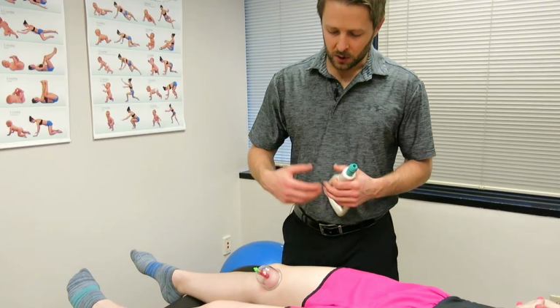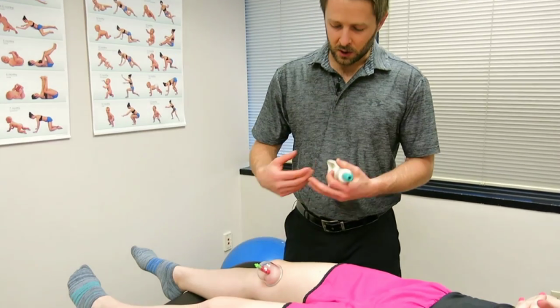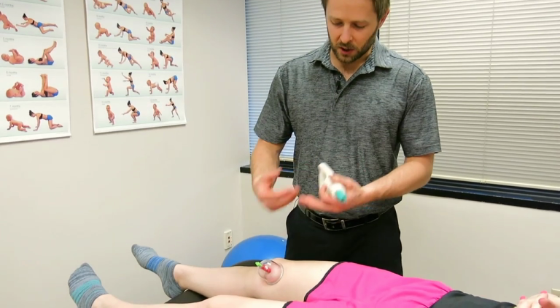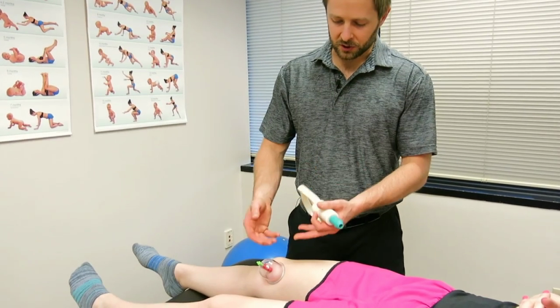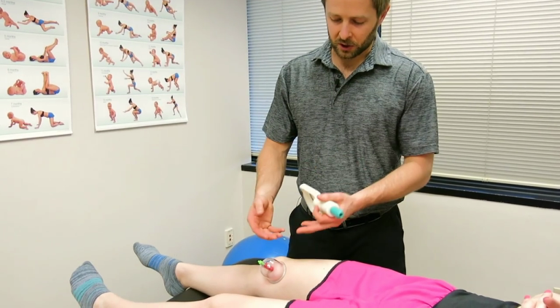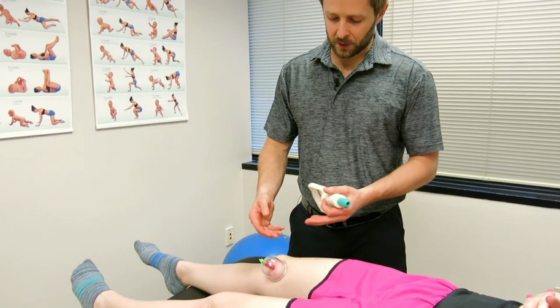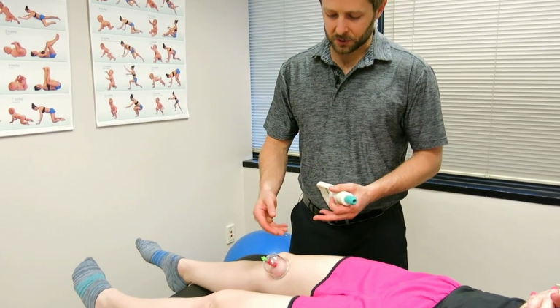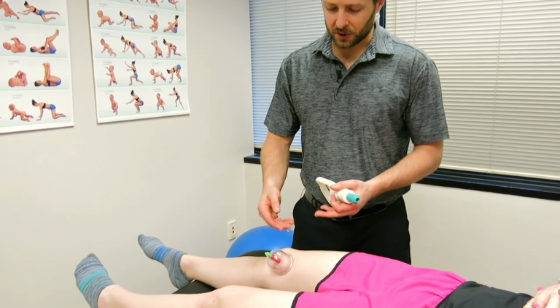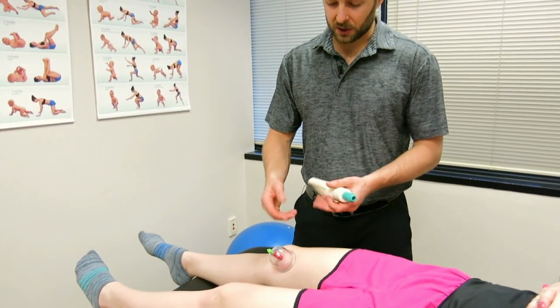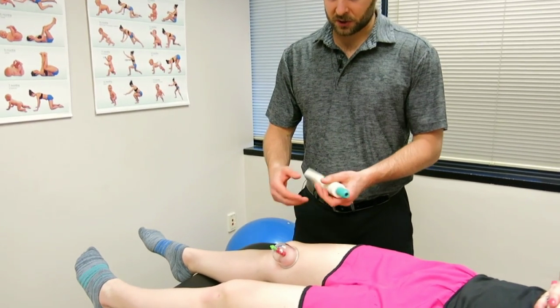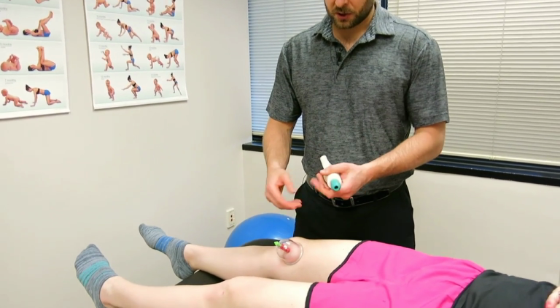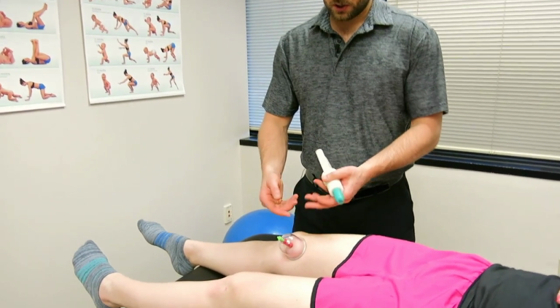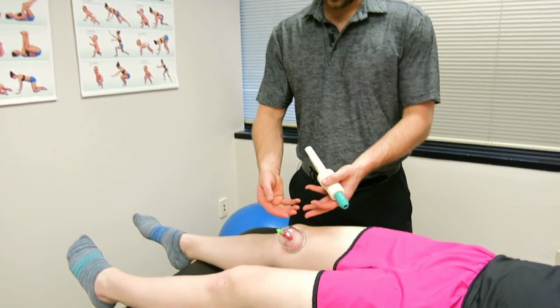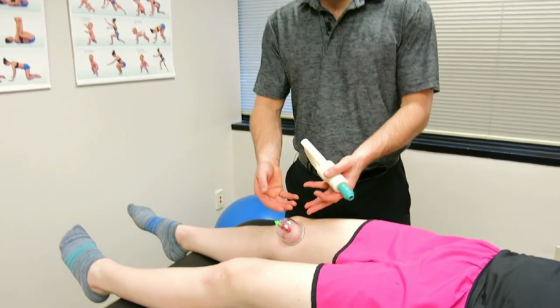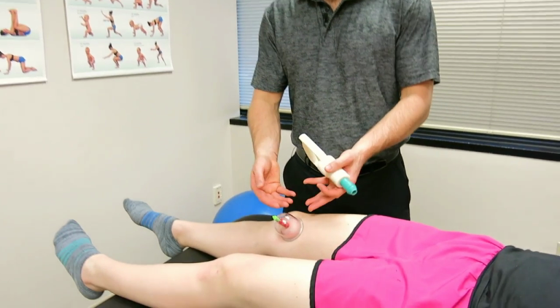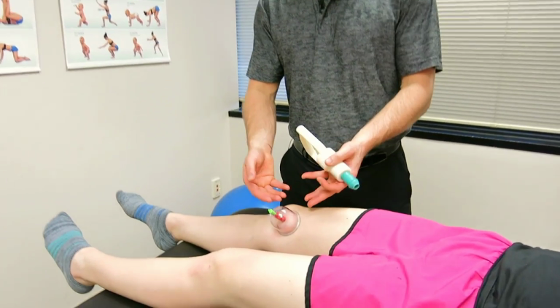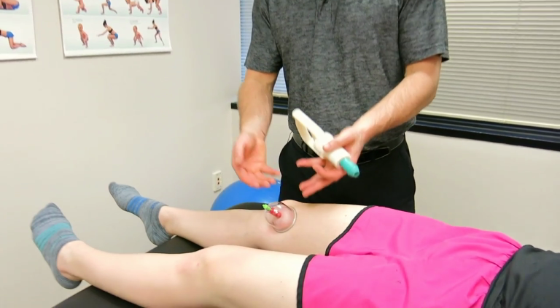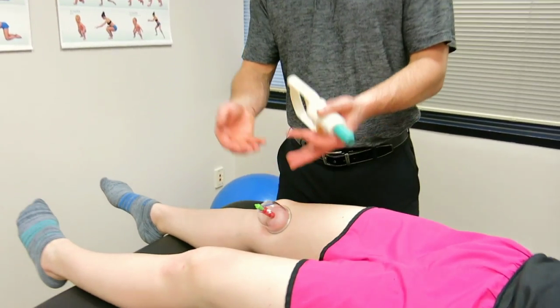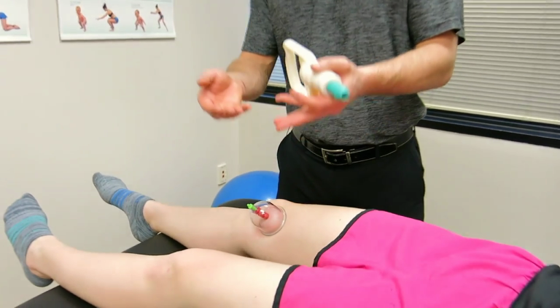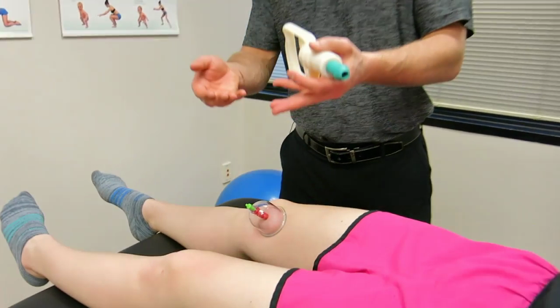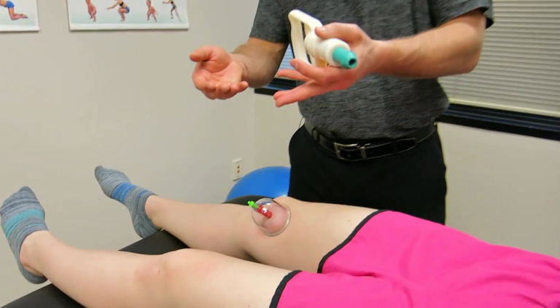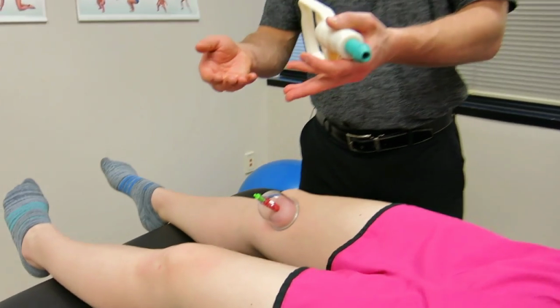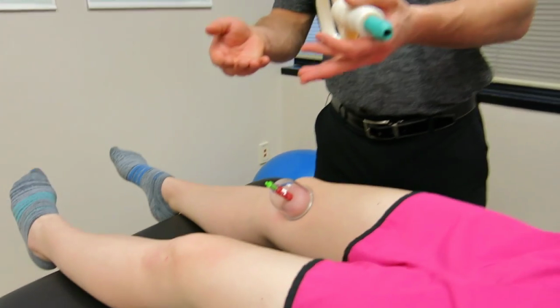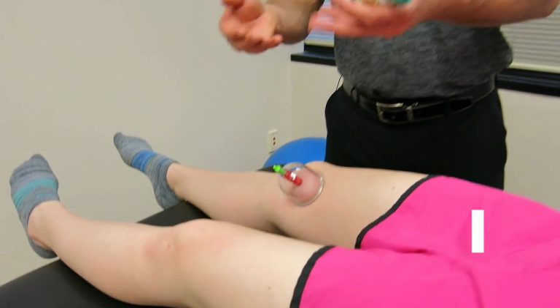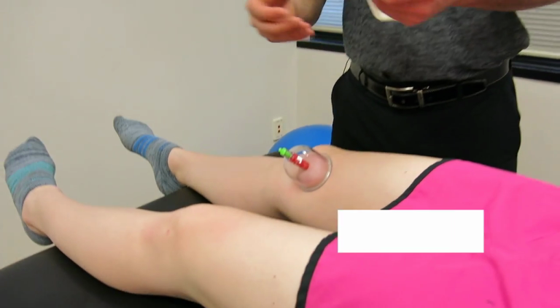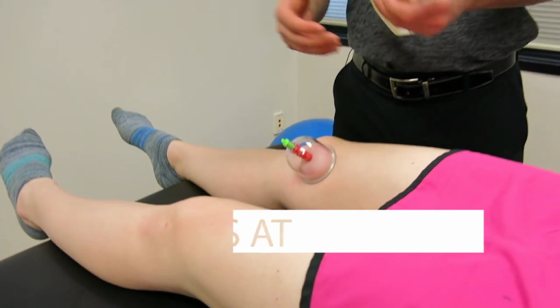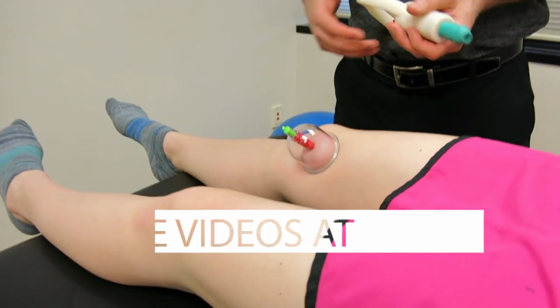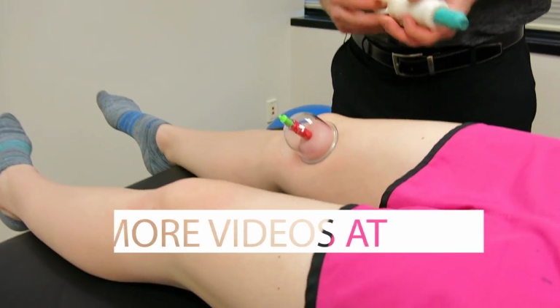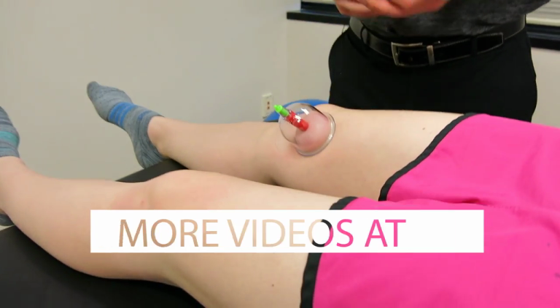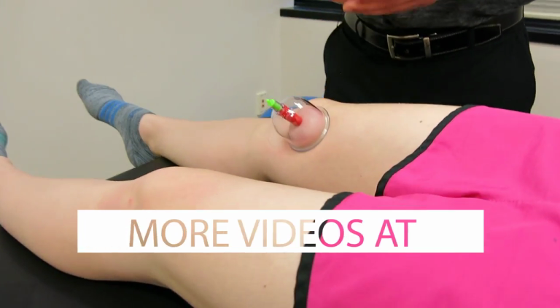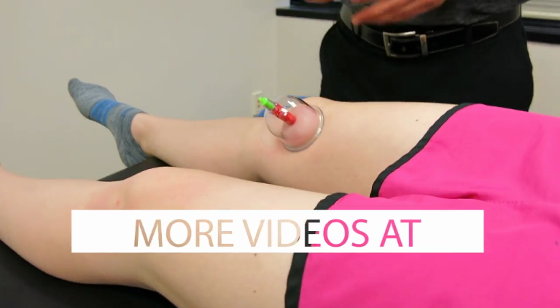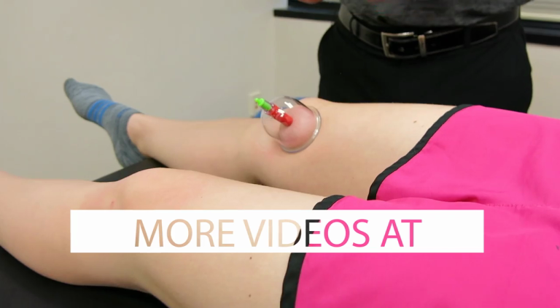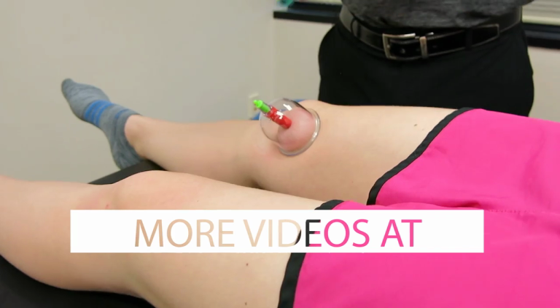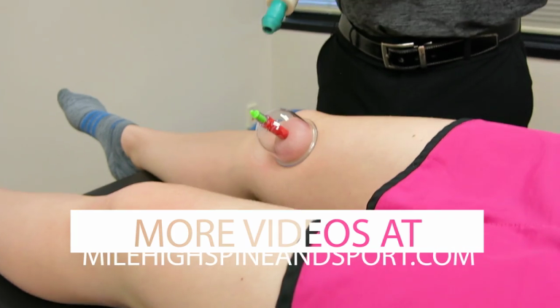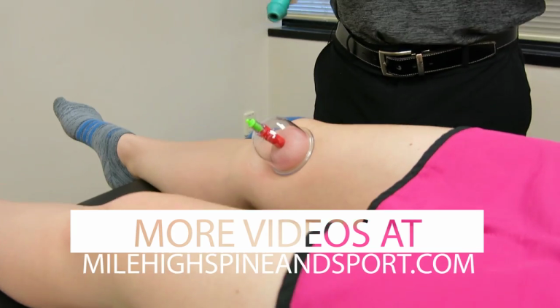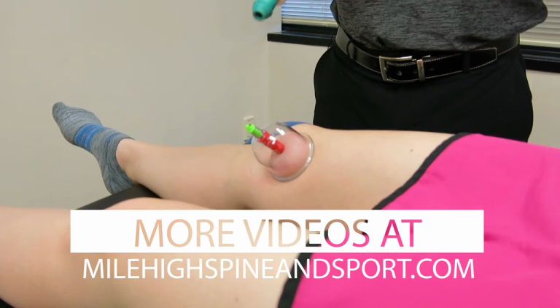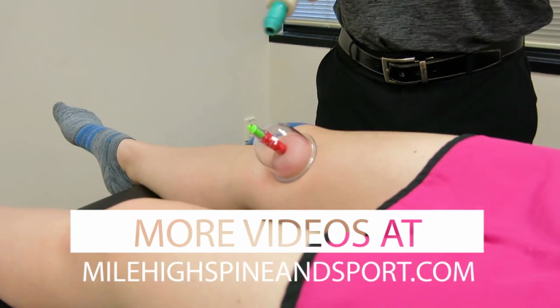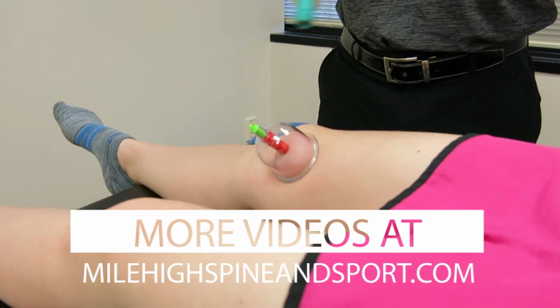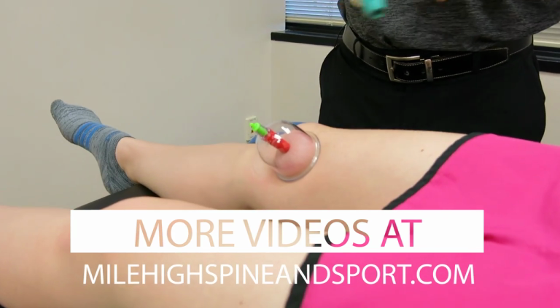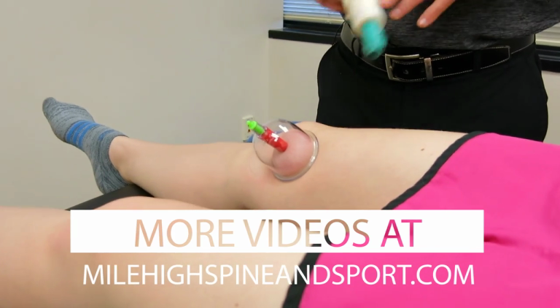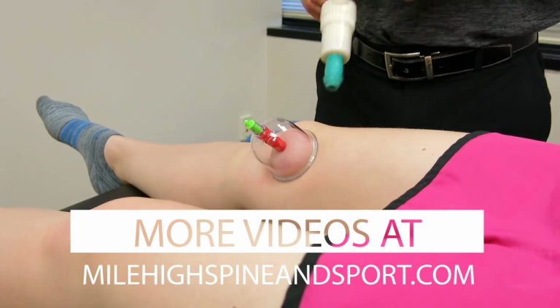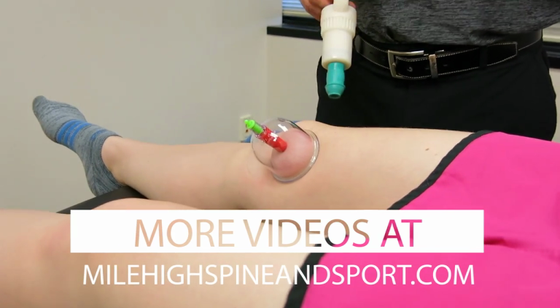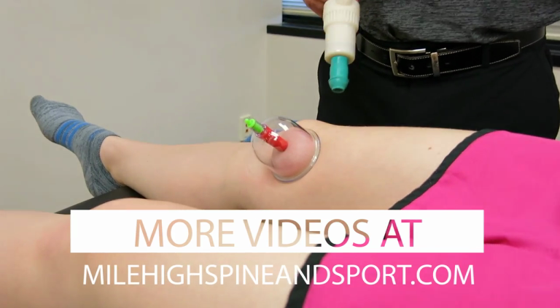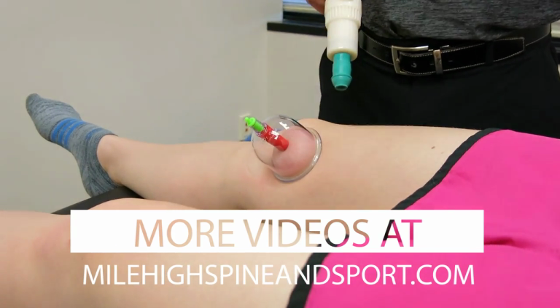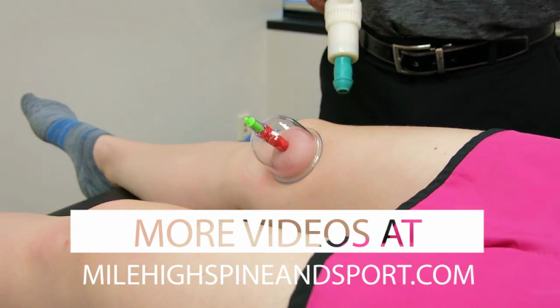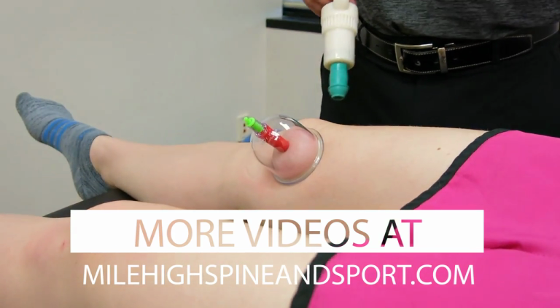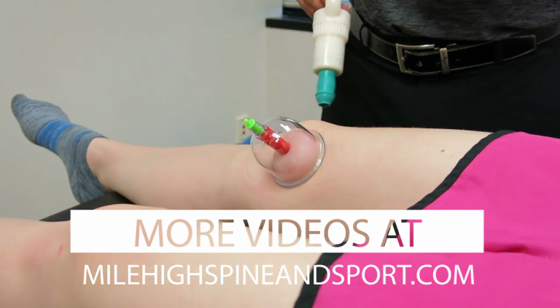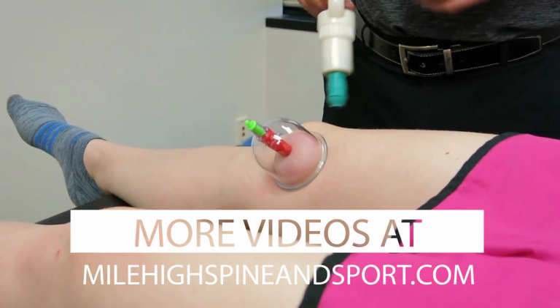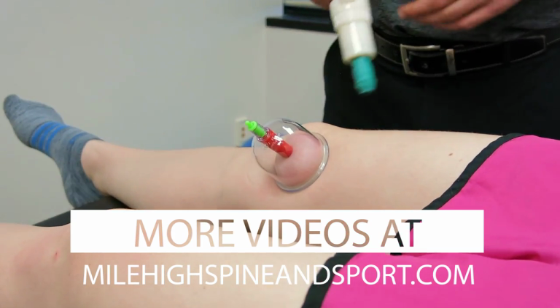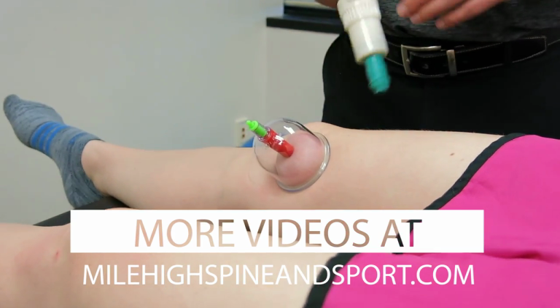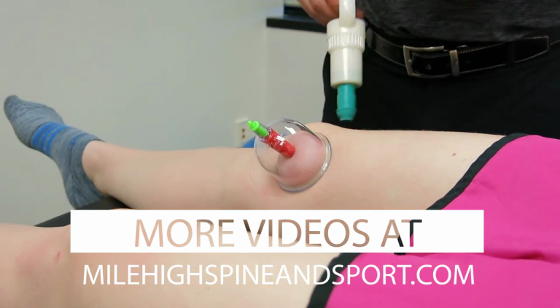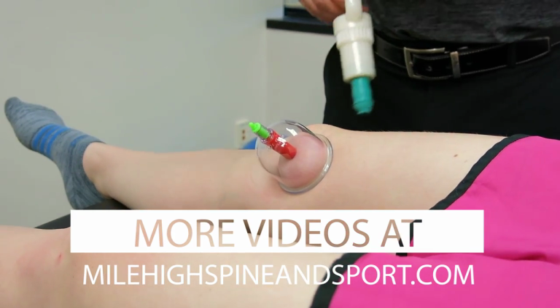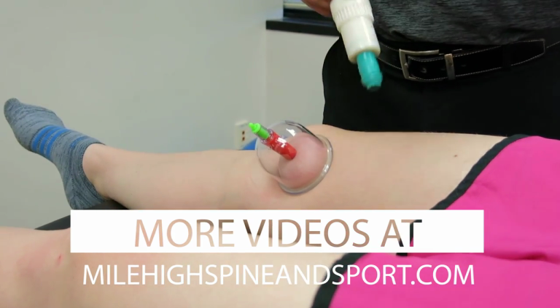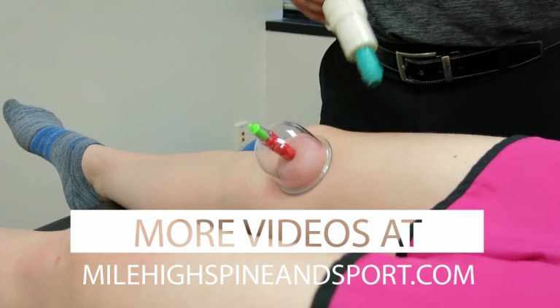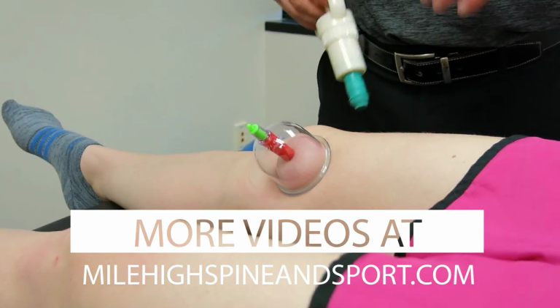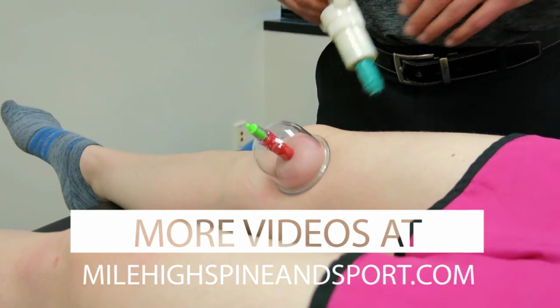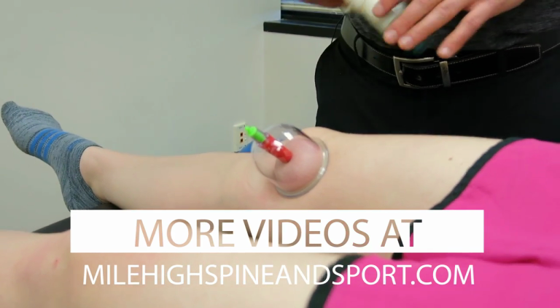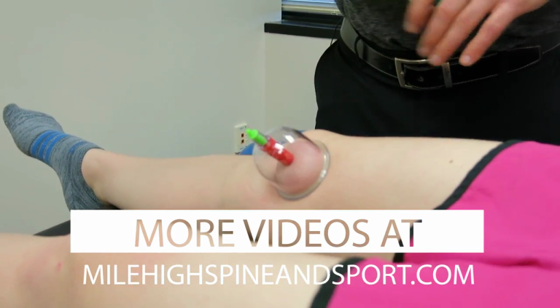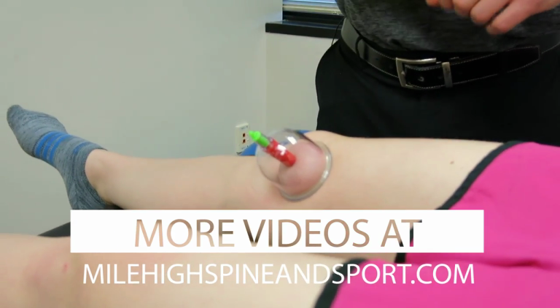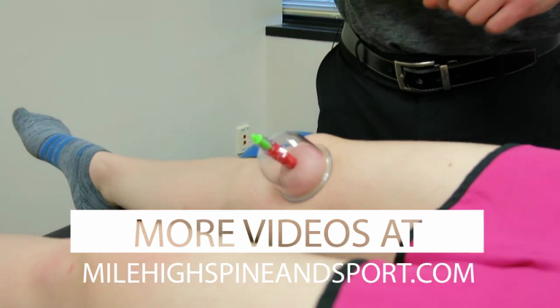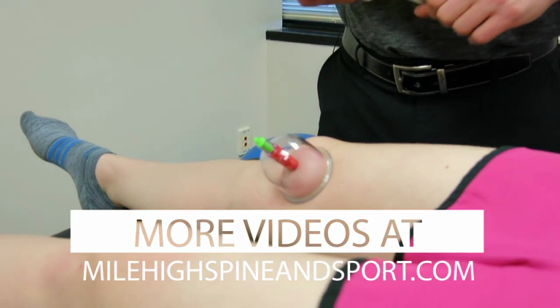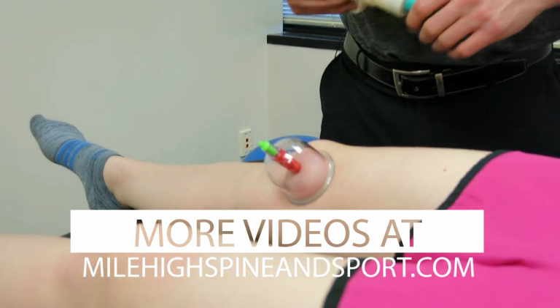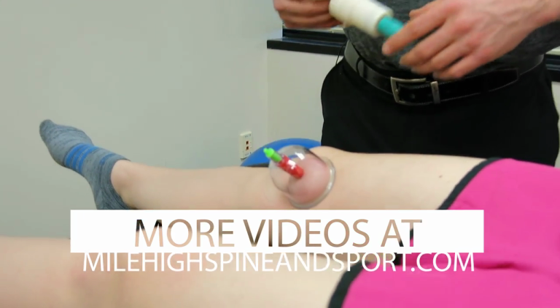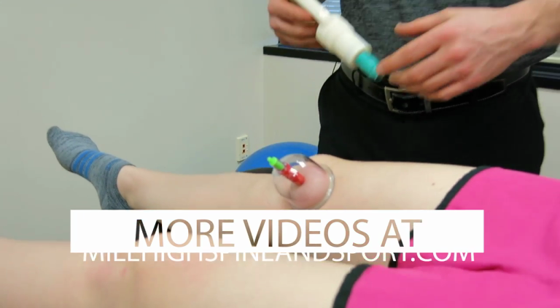As a cup sits, it'll actually pull blood up to the surface, and when we're done we can help flush that out with the cups.